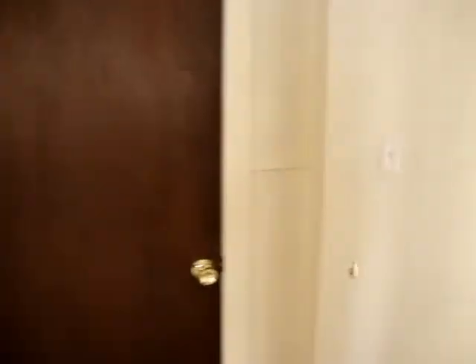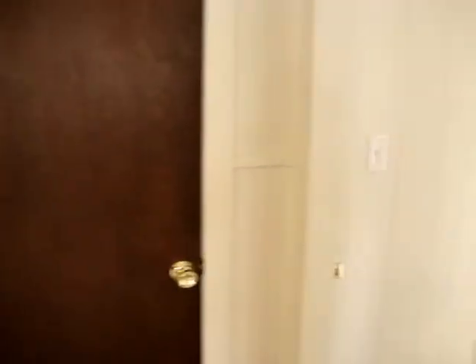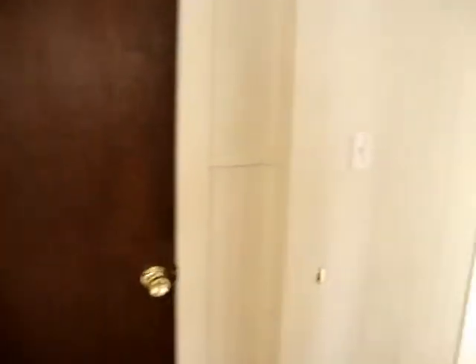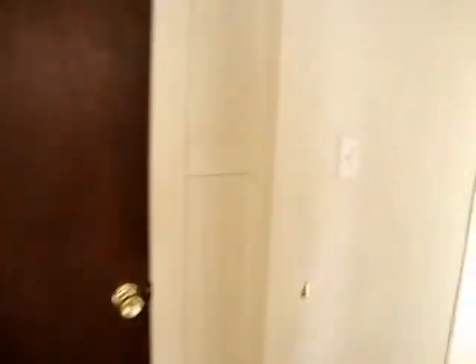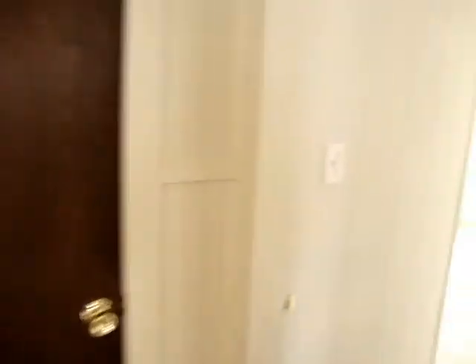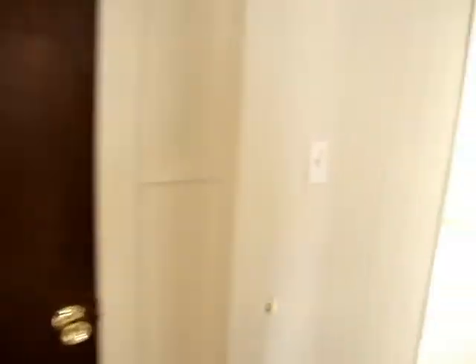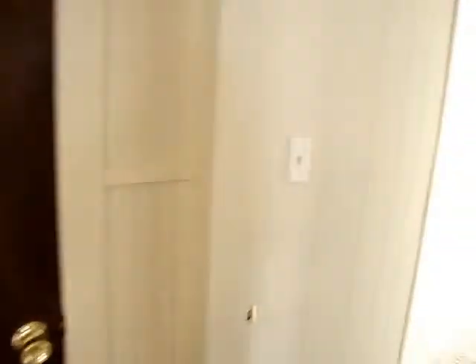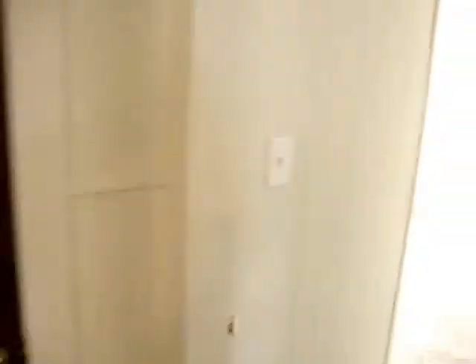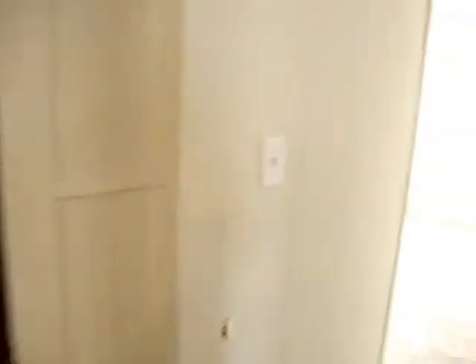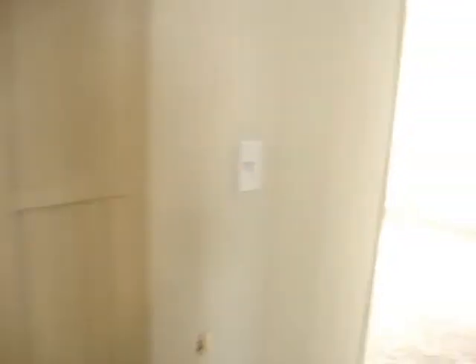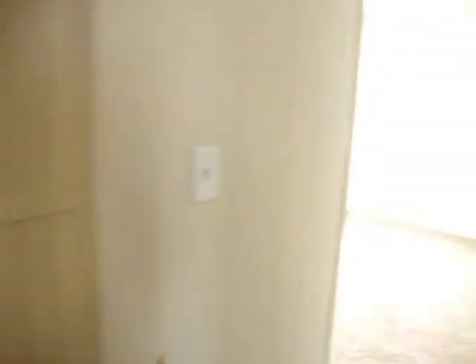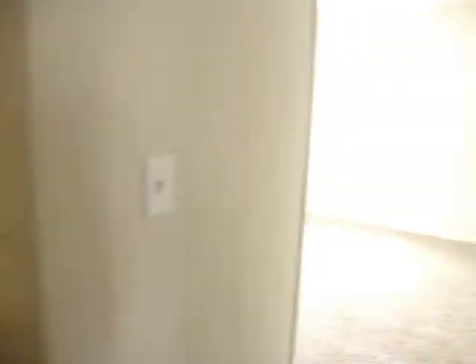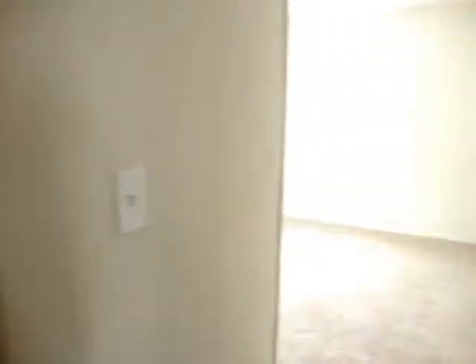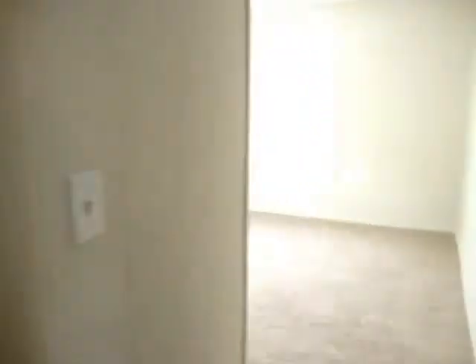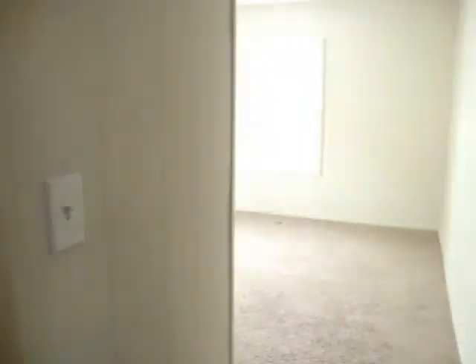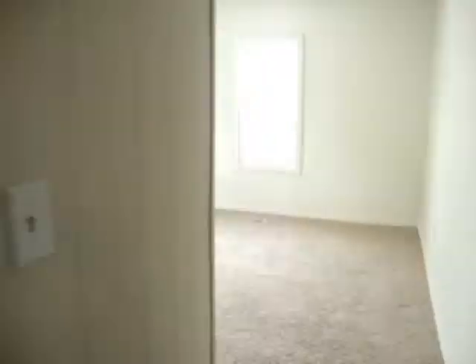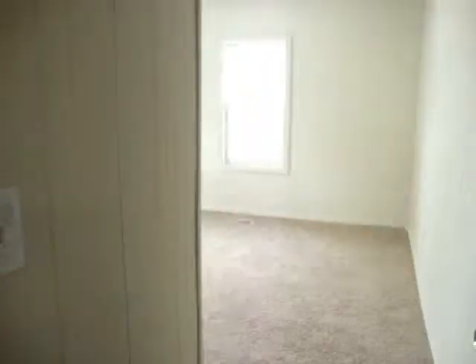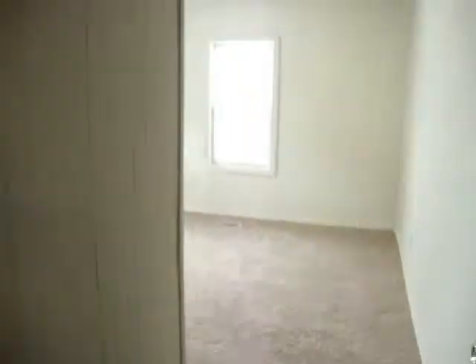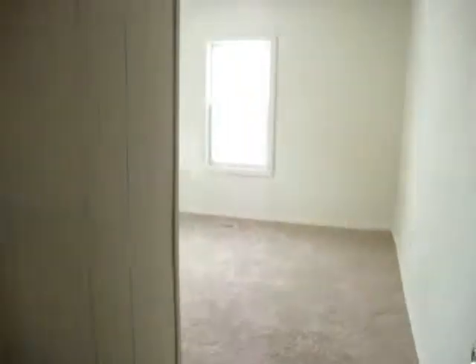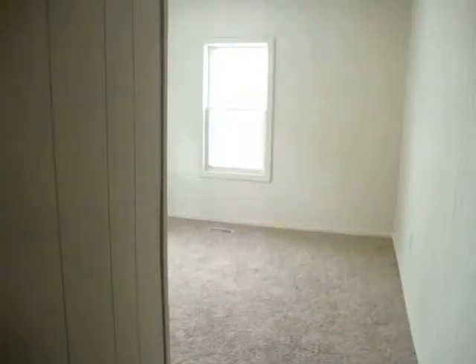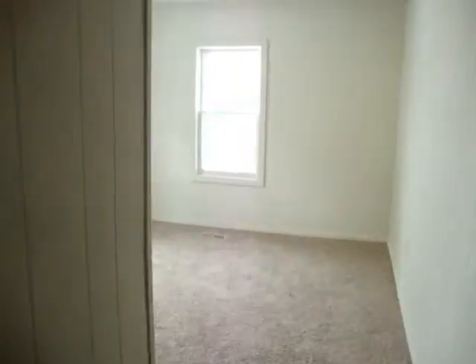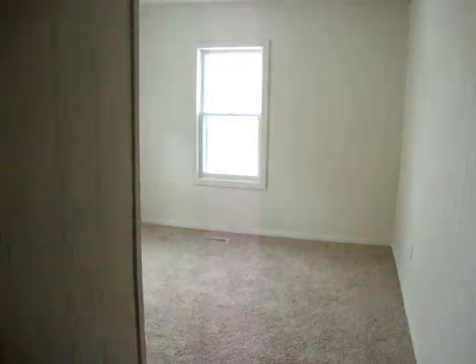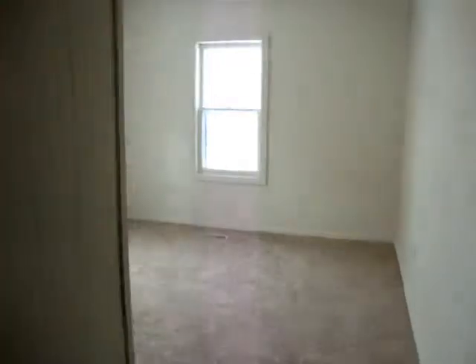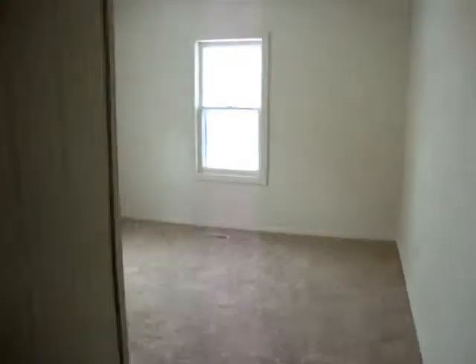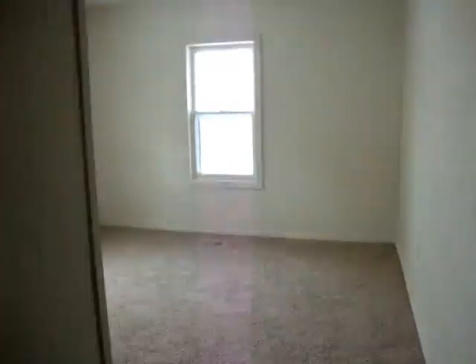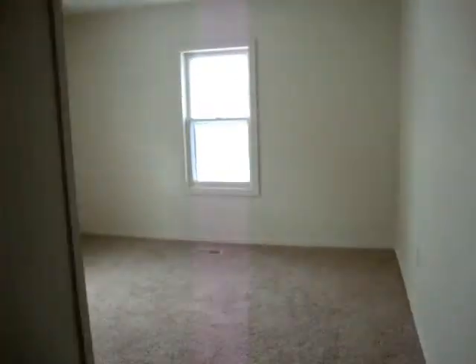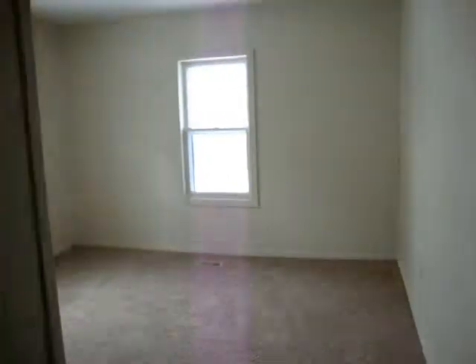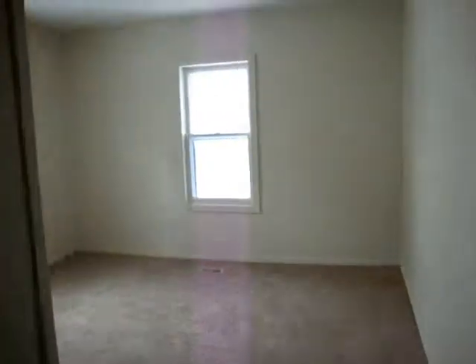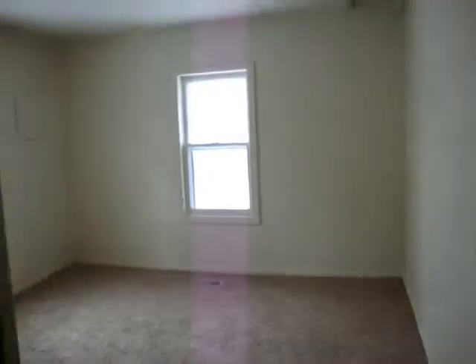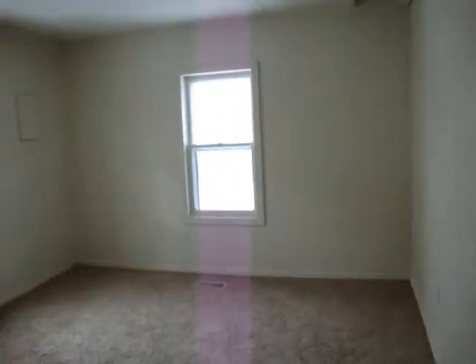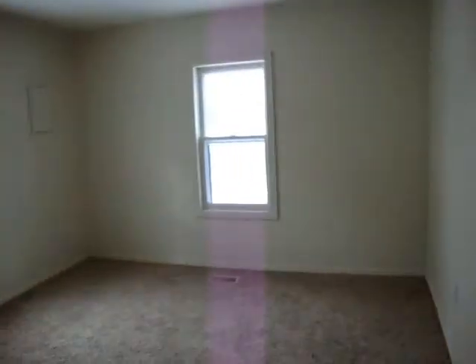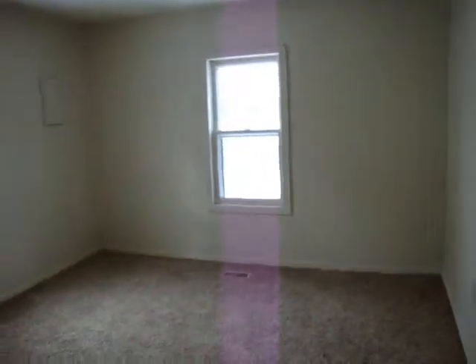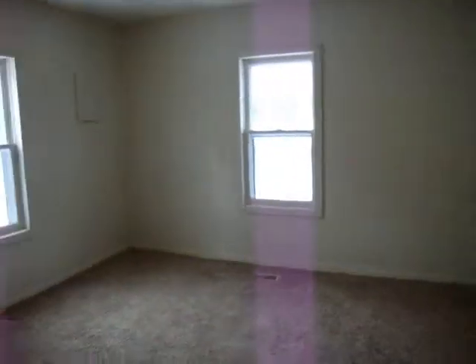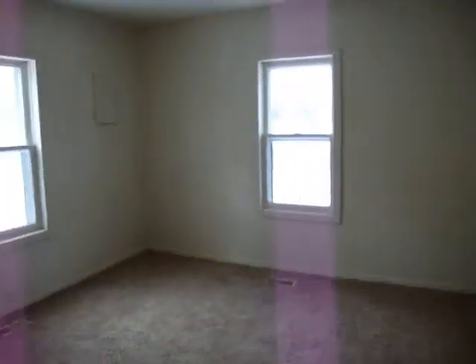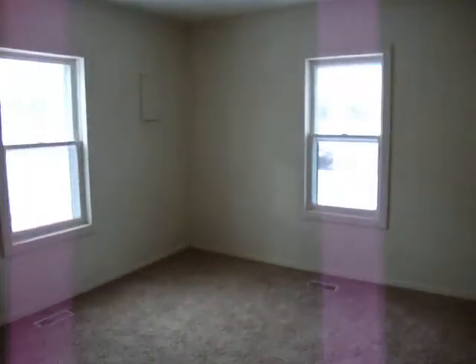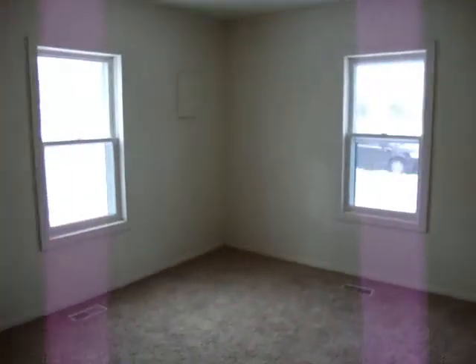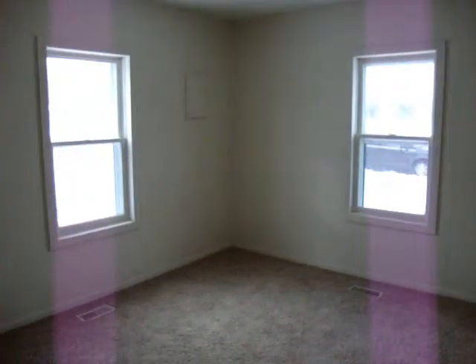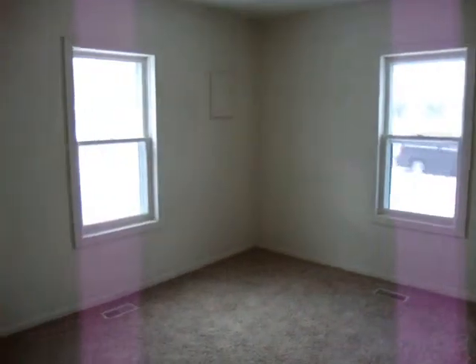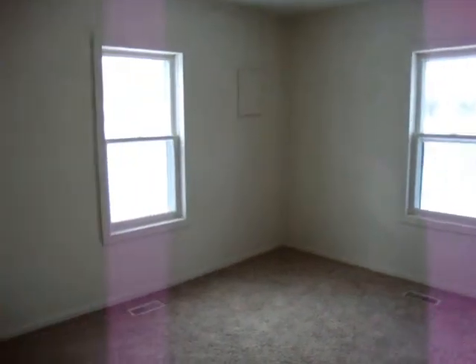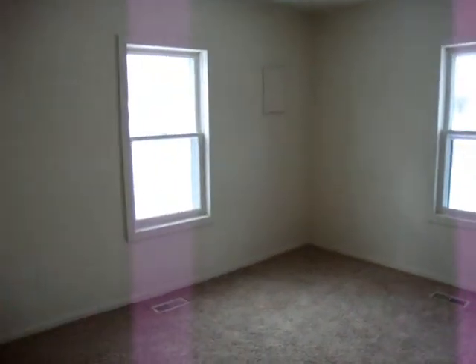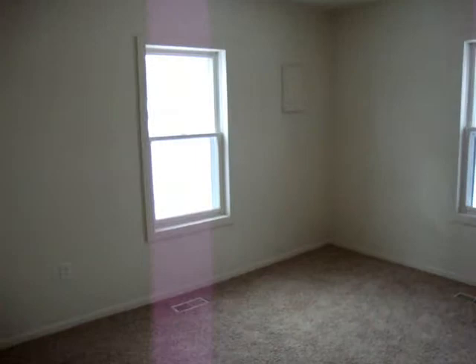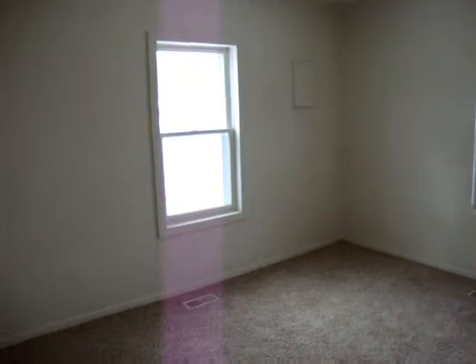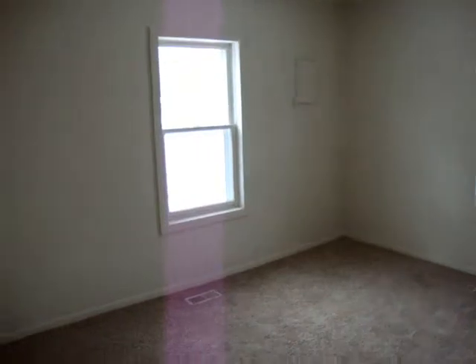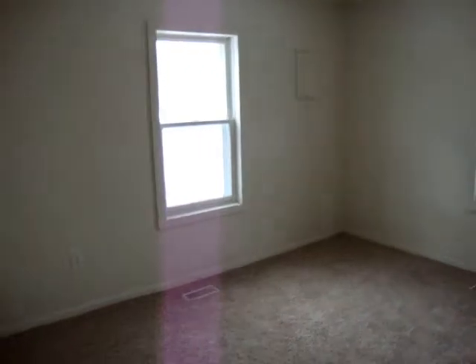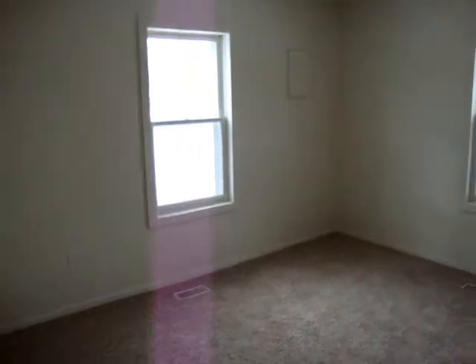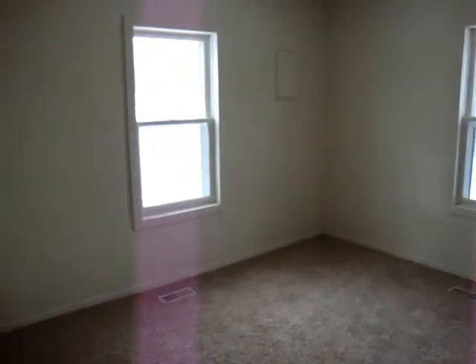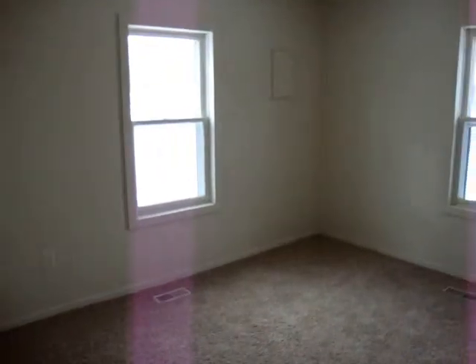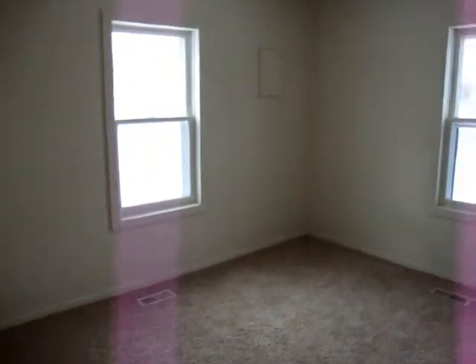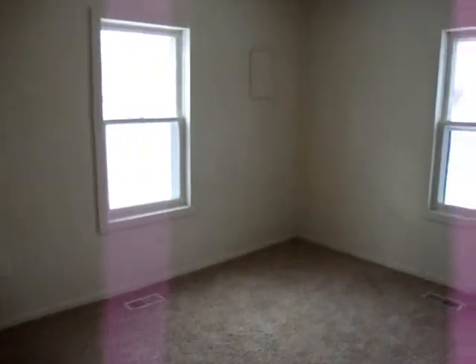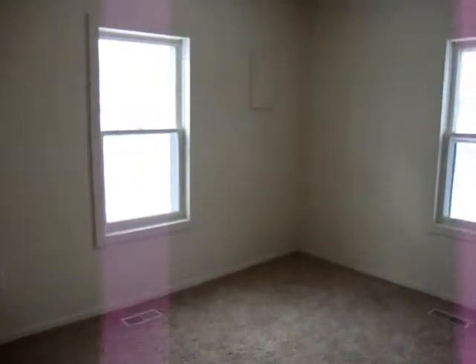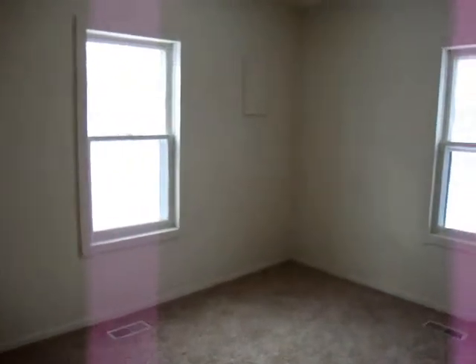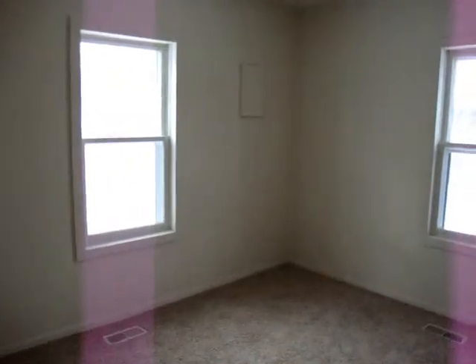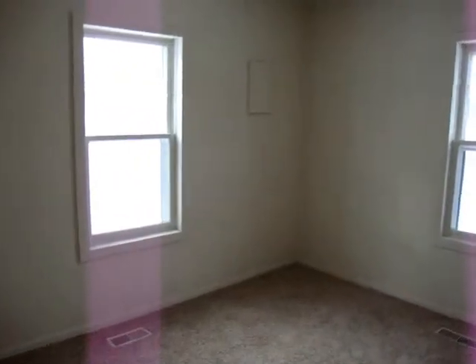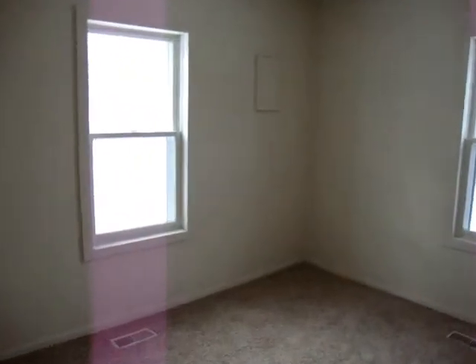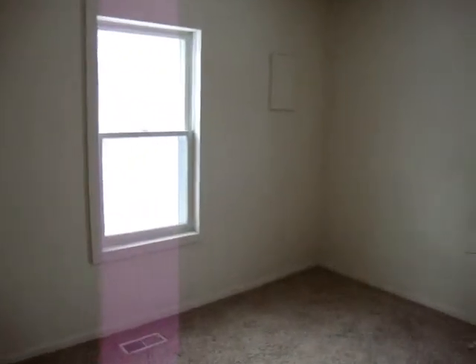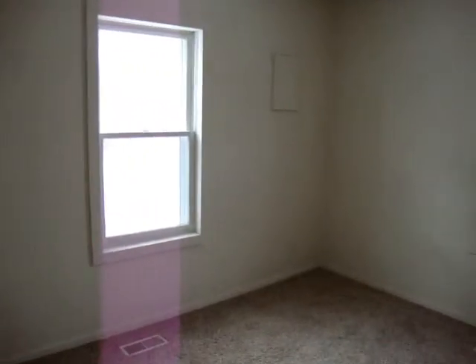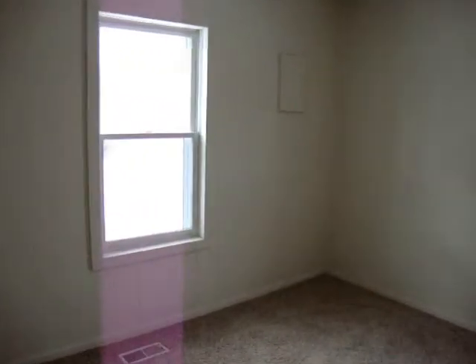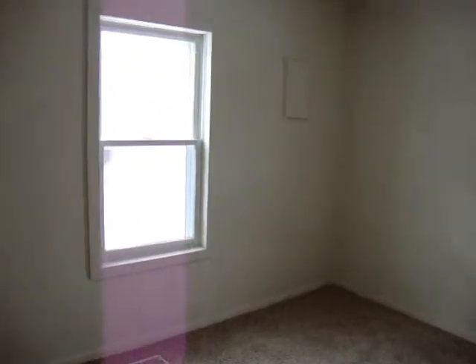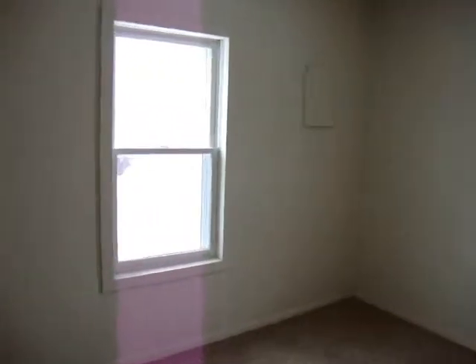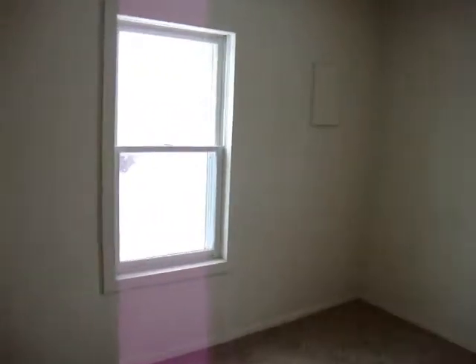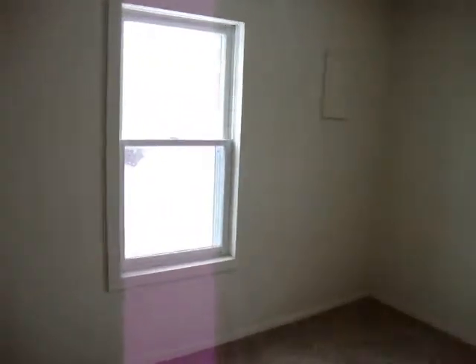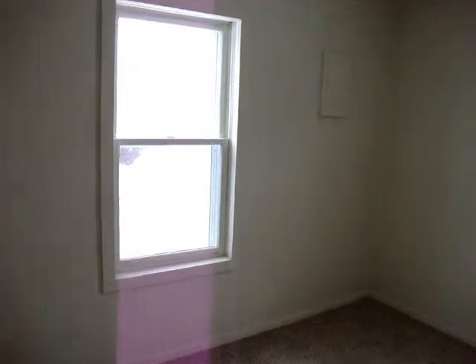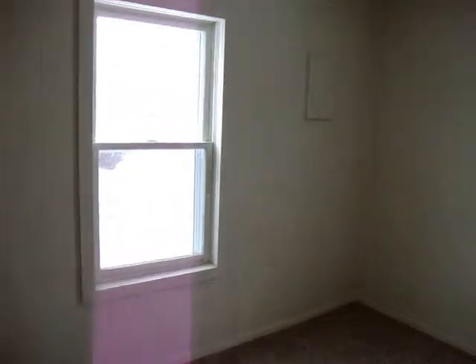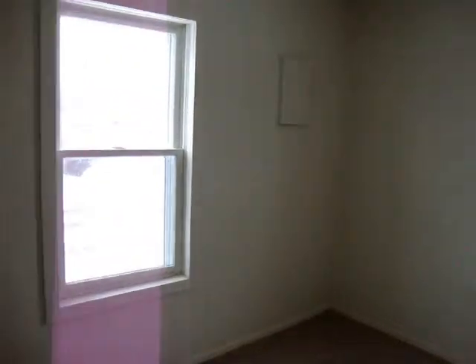We're entering the first bedroom. Nice and bright.